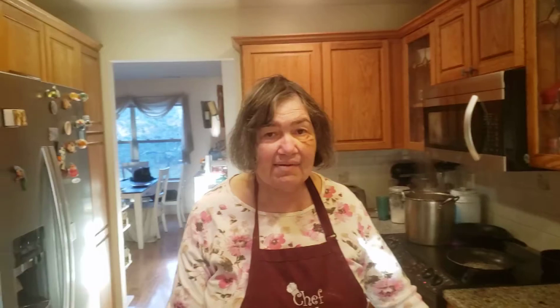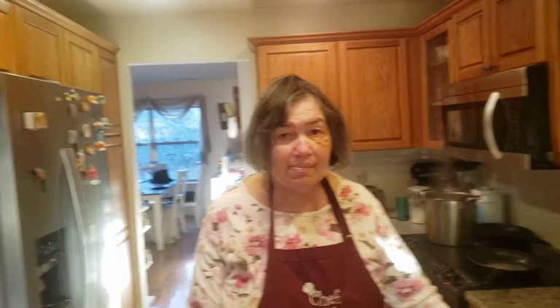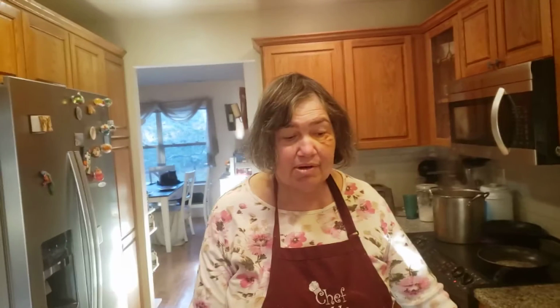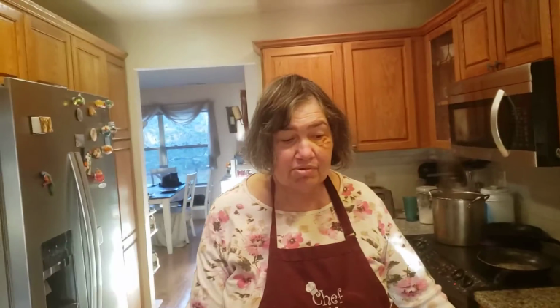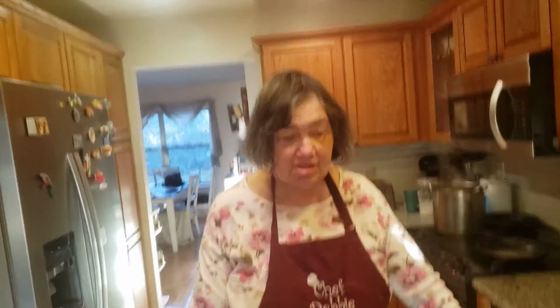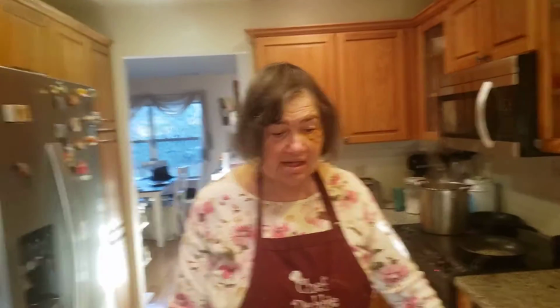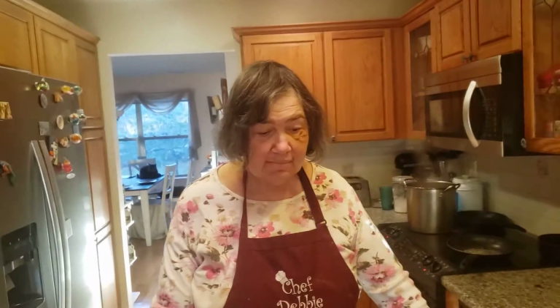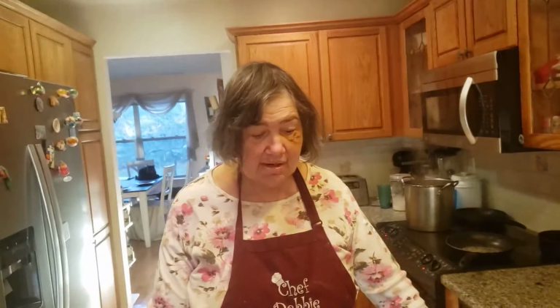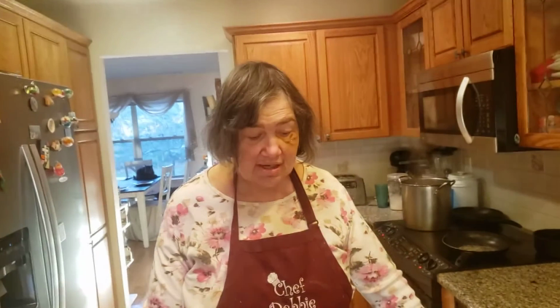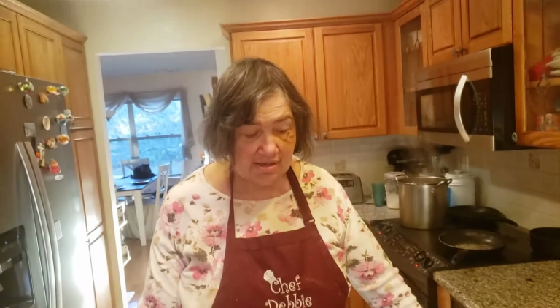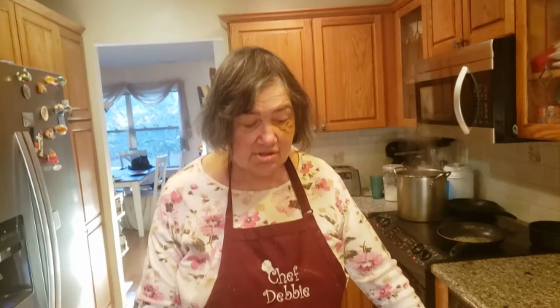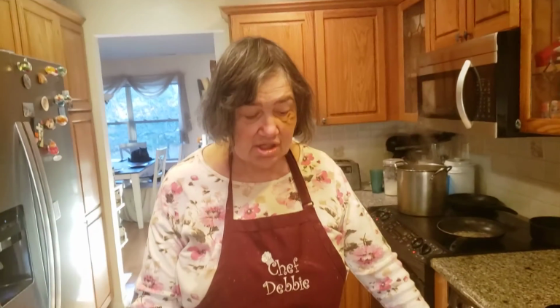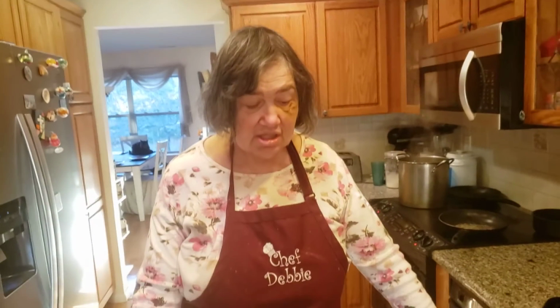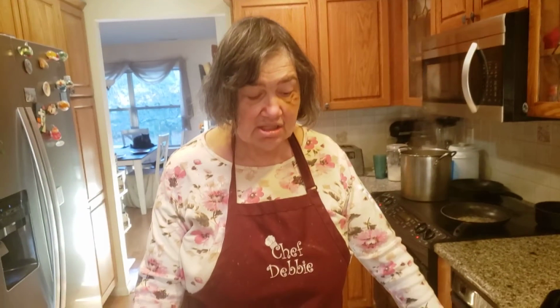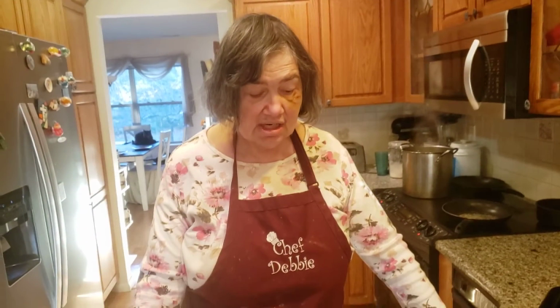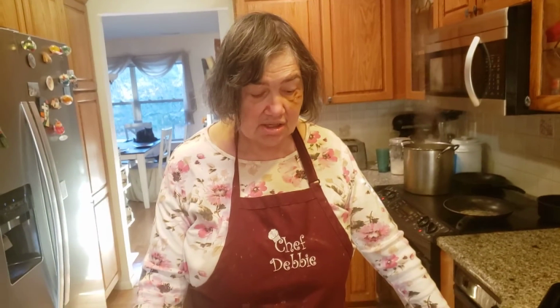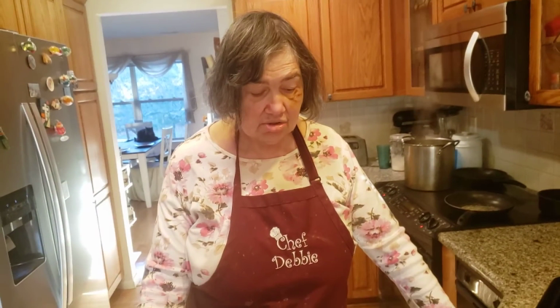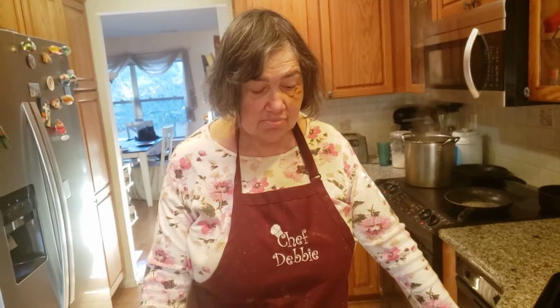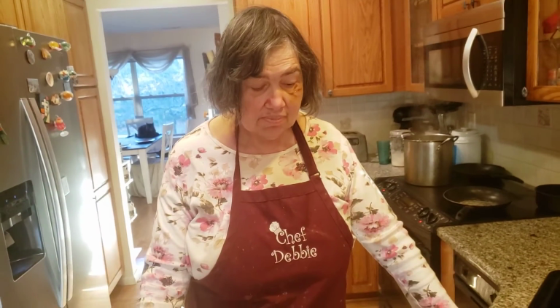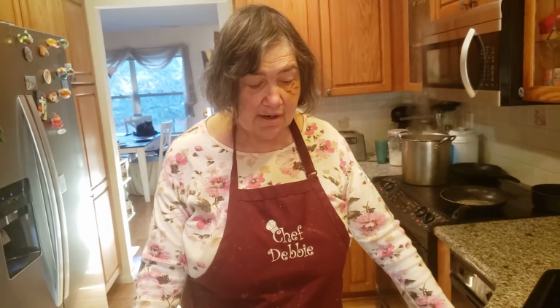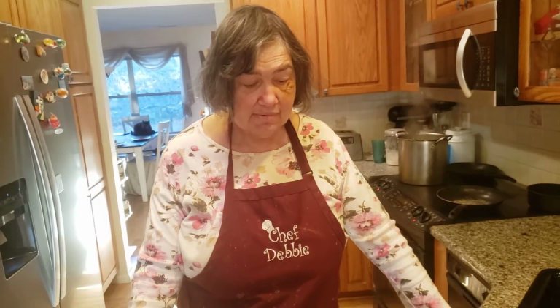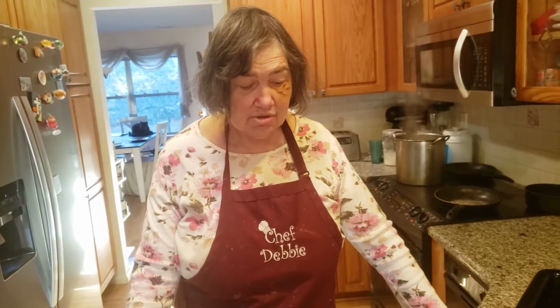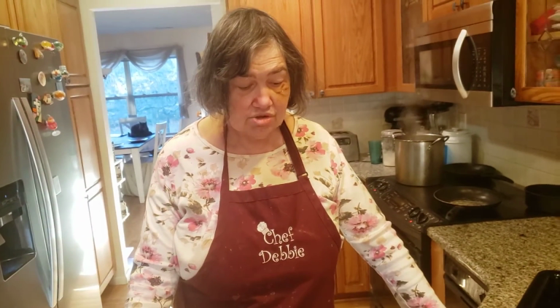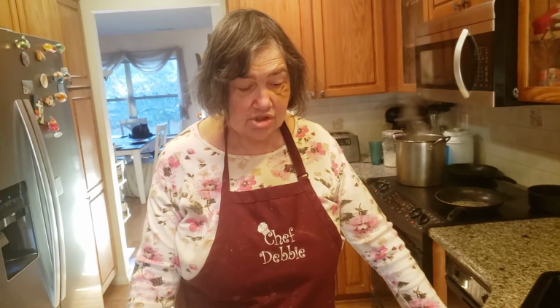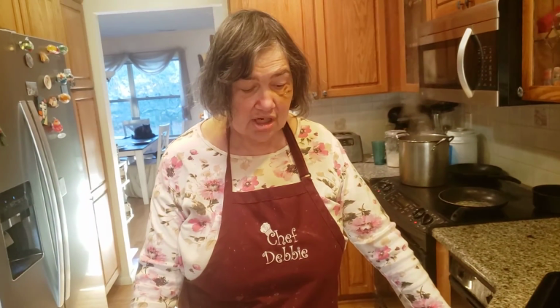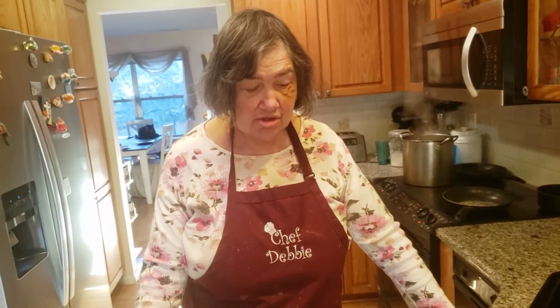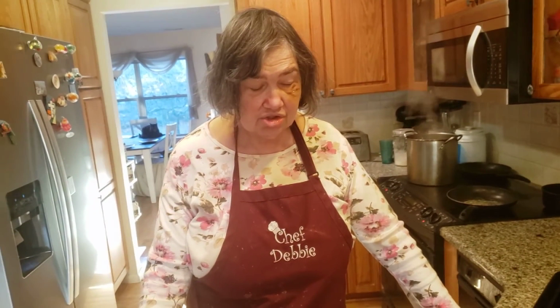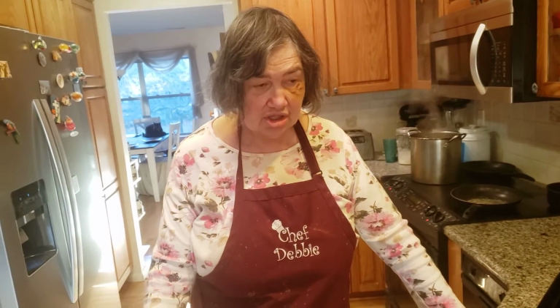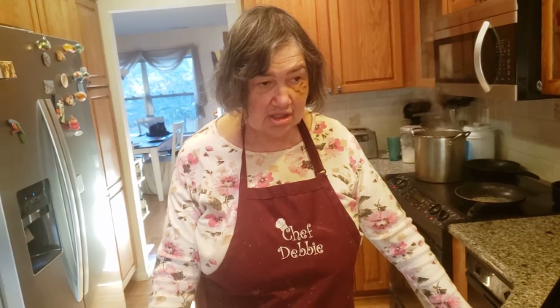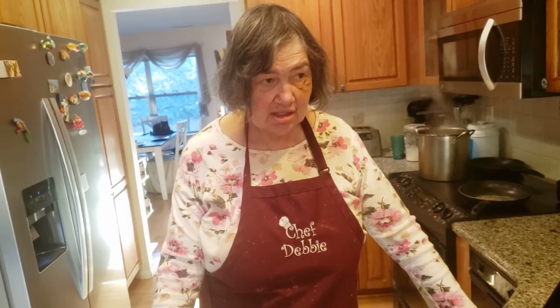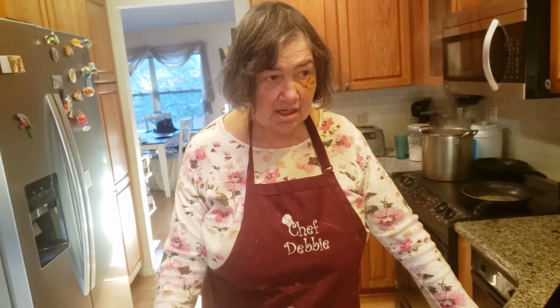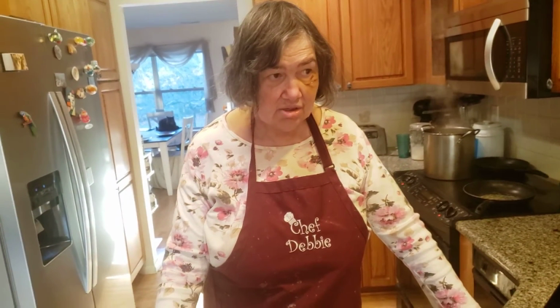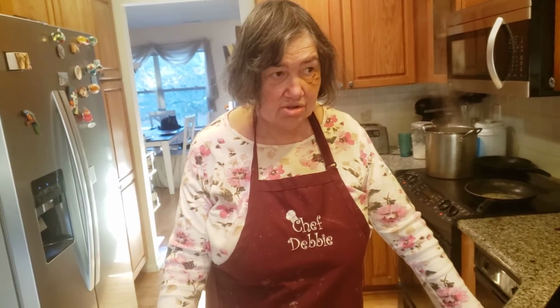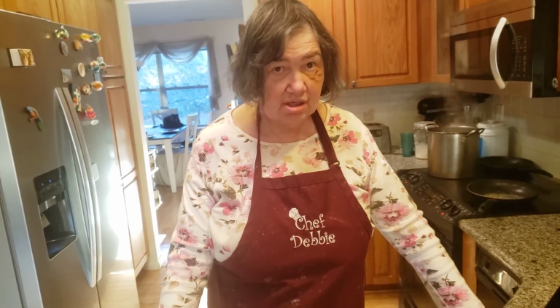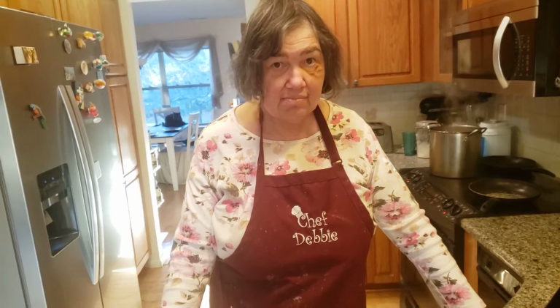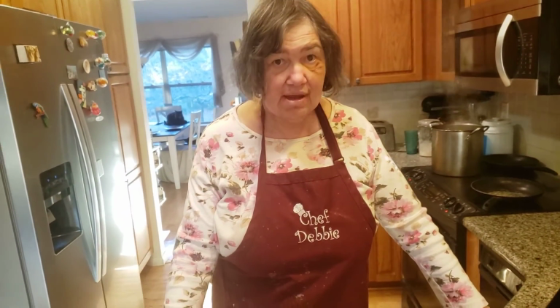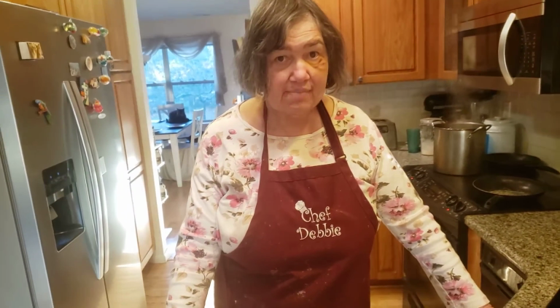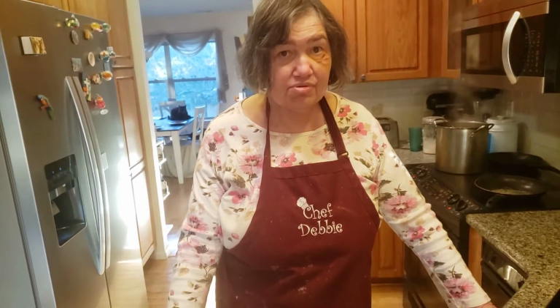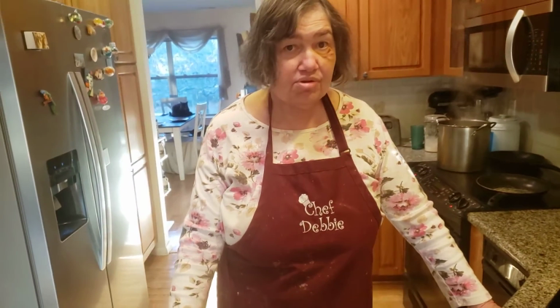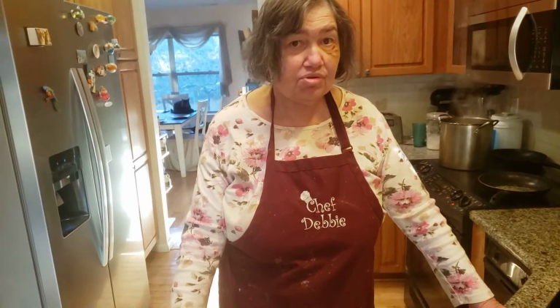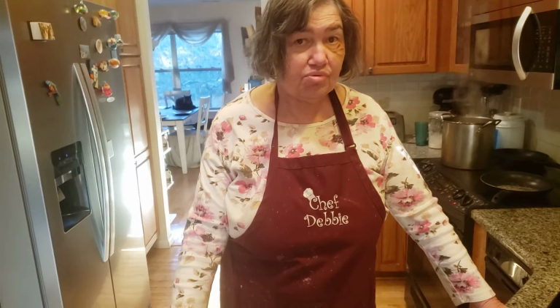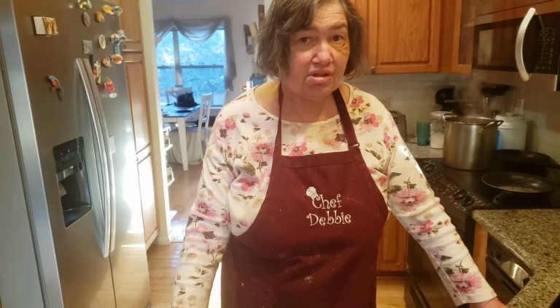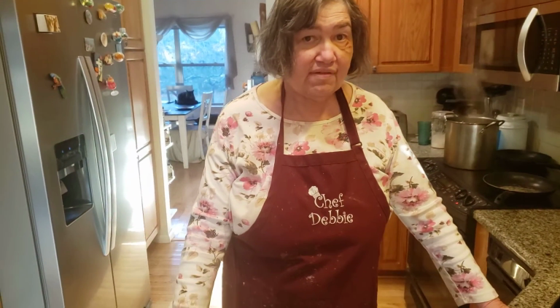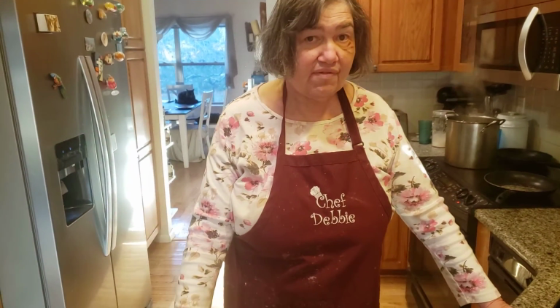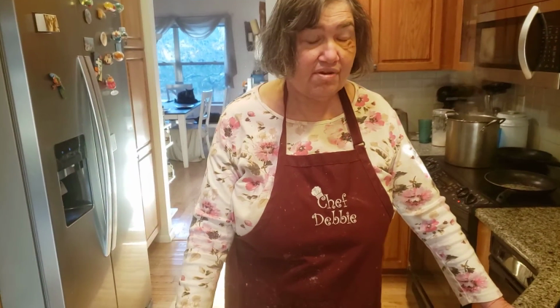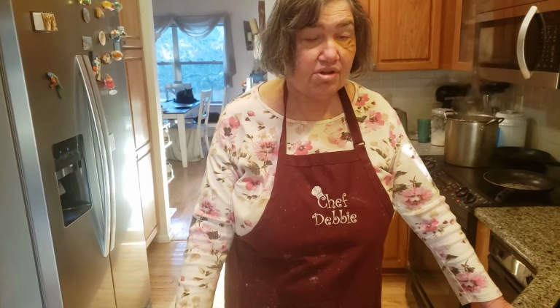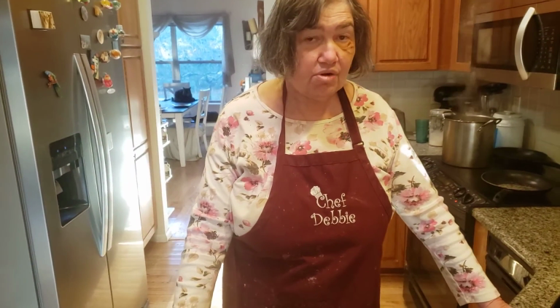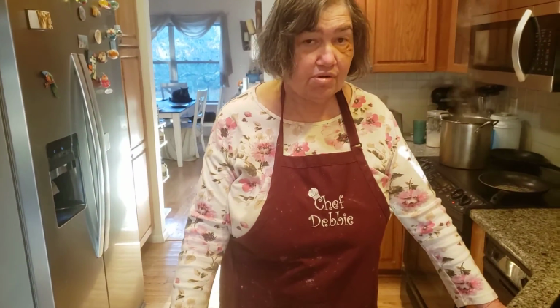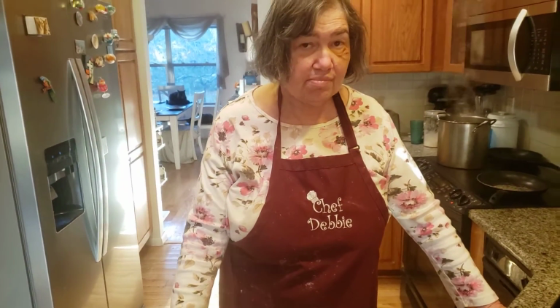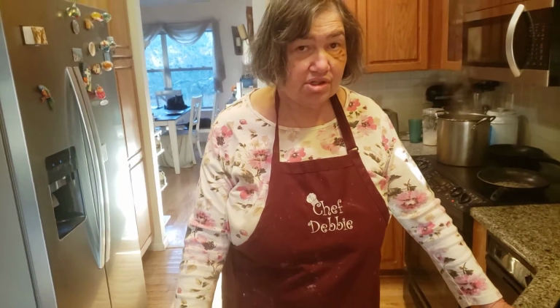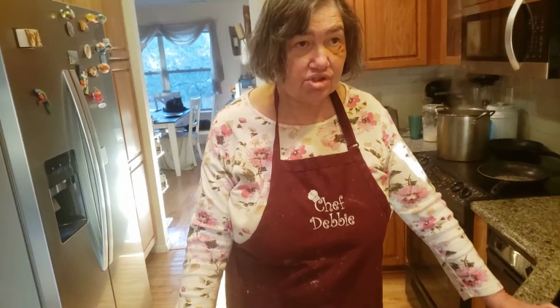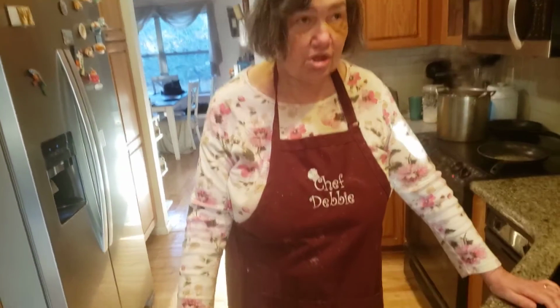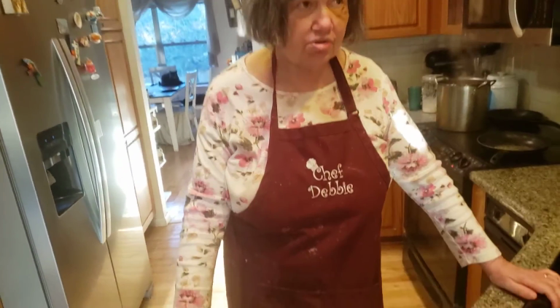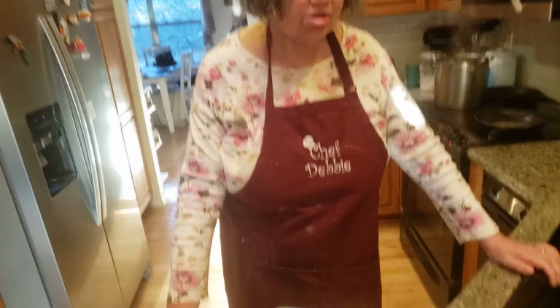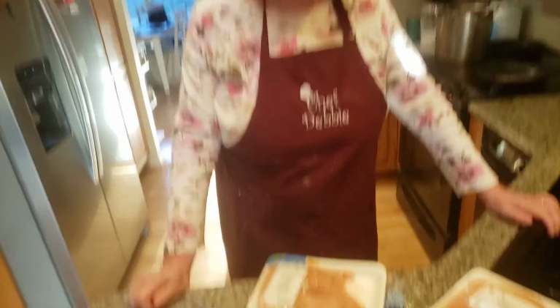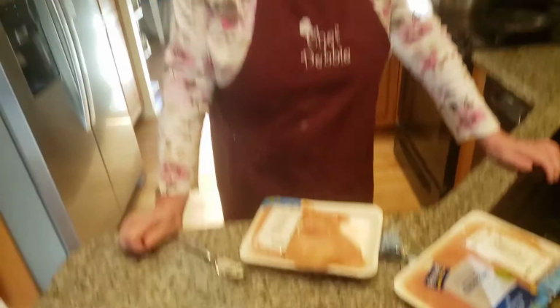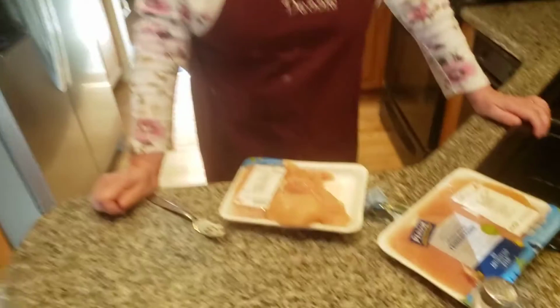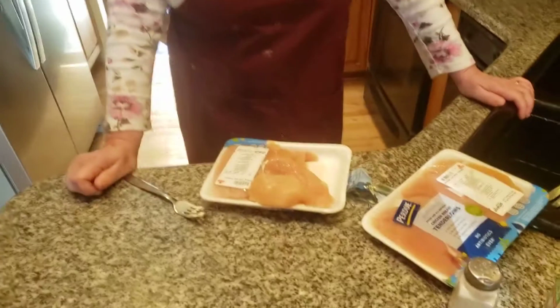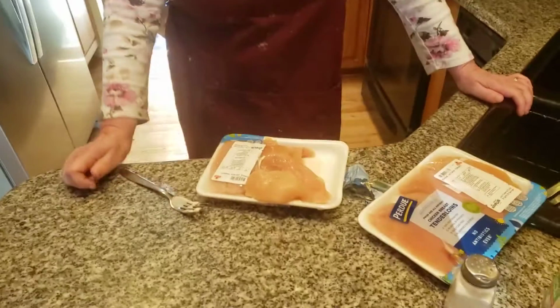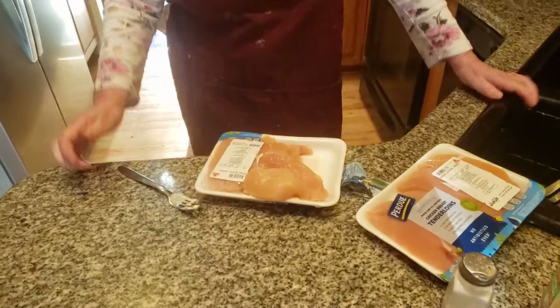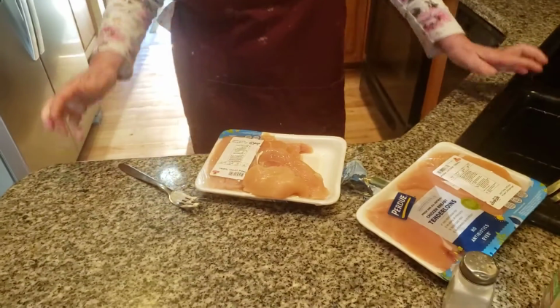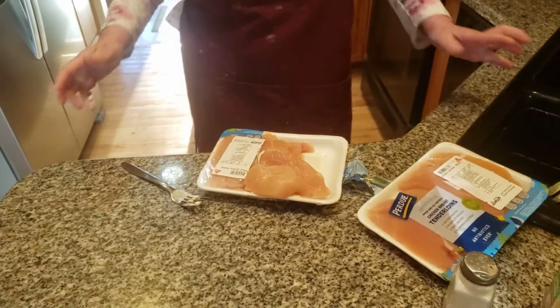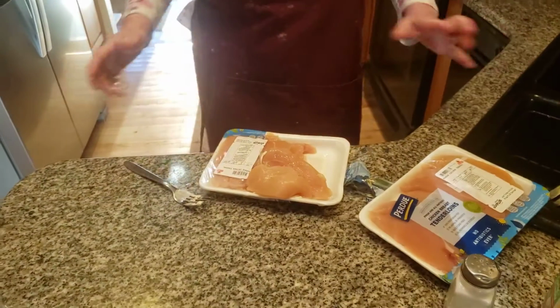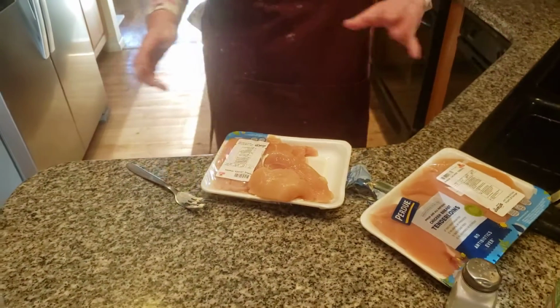Hi everybody, today I'm making chicken tenders — barbecue style chicken tenders — and I'm absolutely thrilled. I finally know when my show is going to be, so keep this in mind.